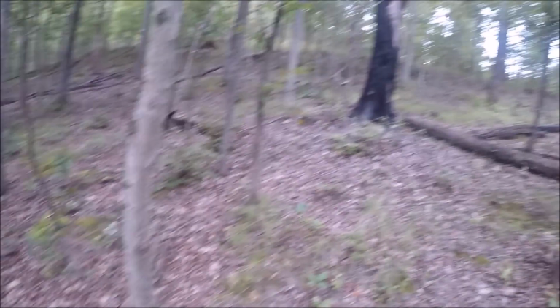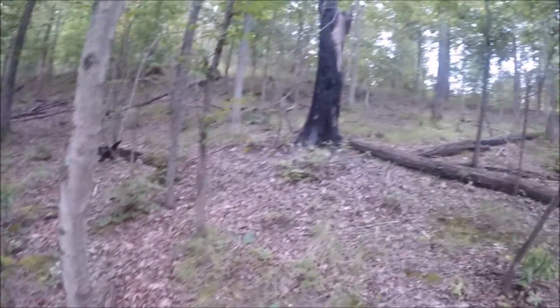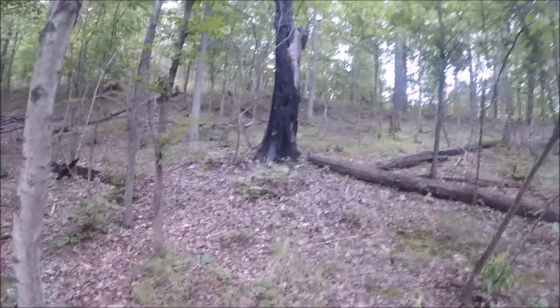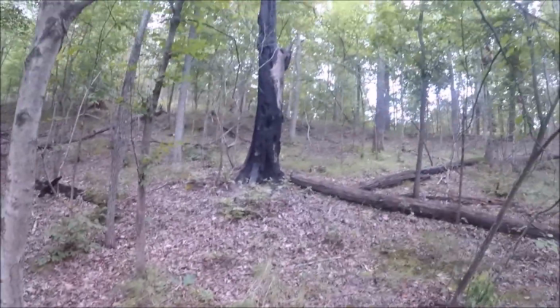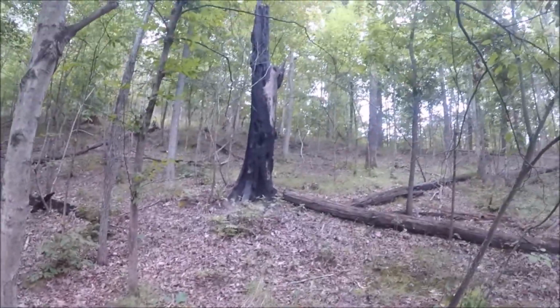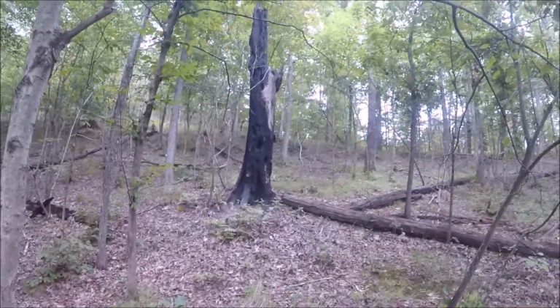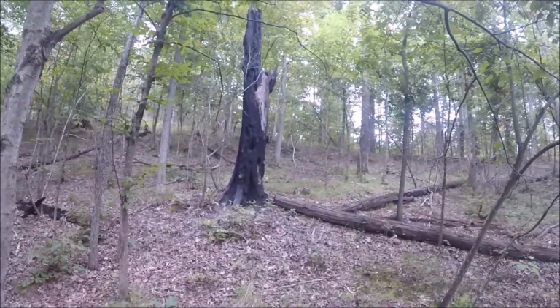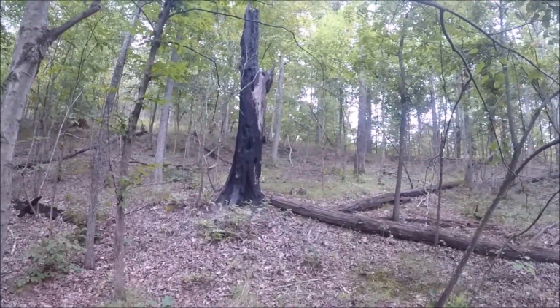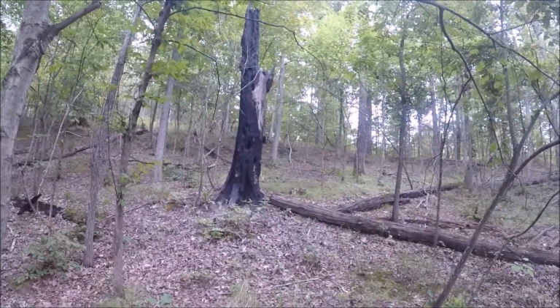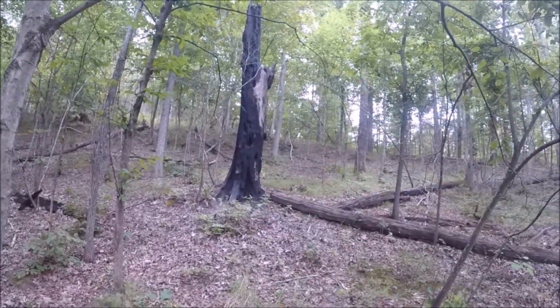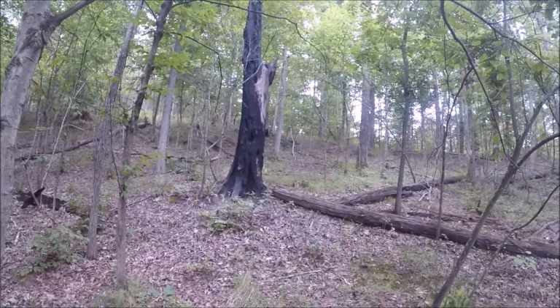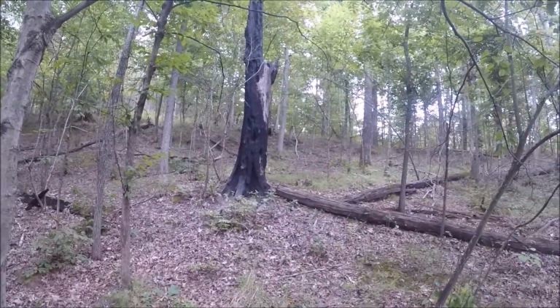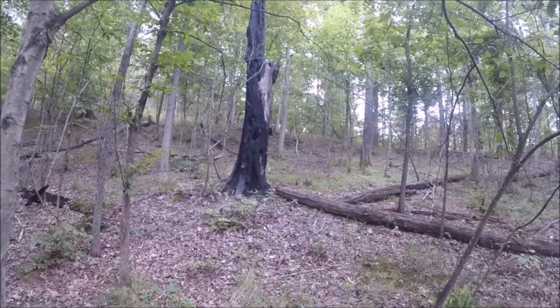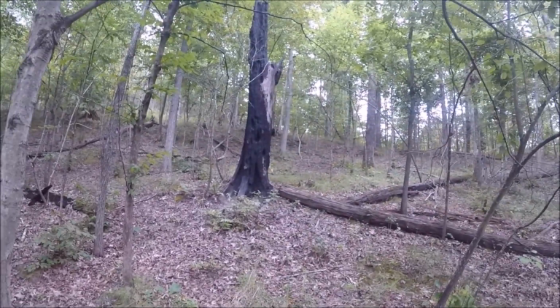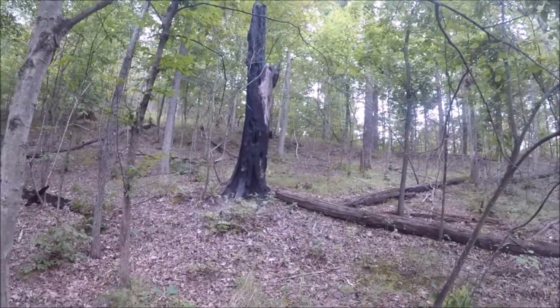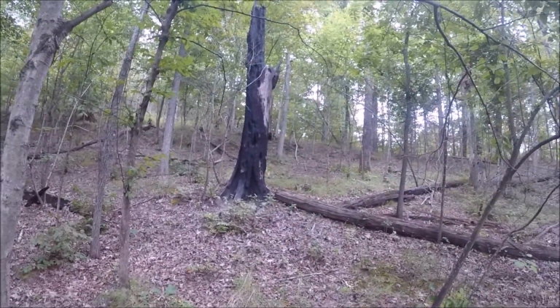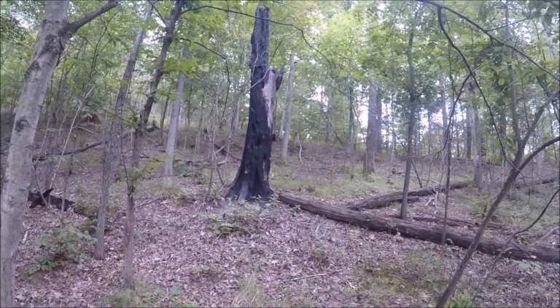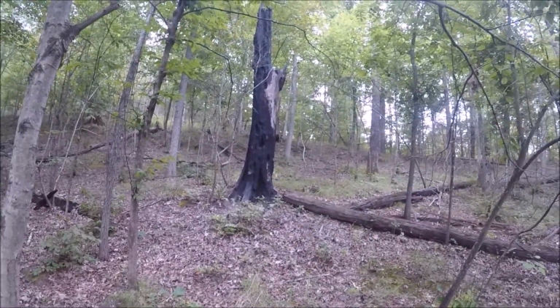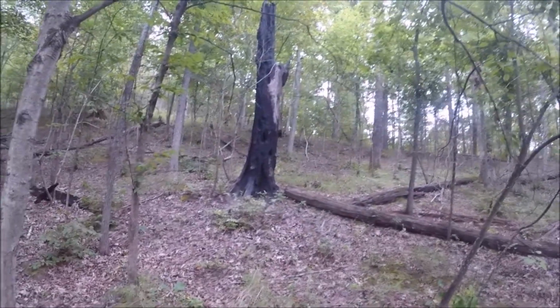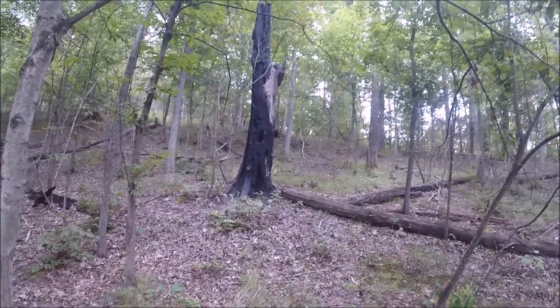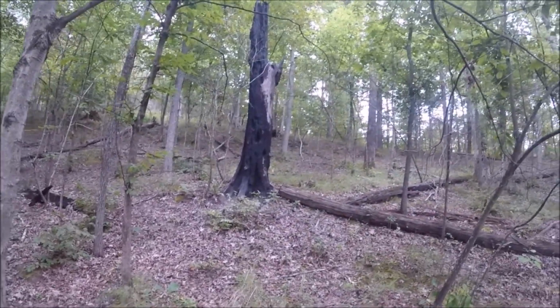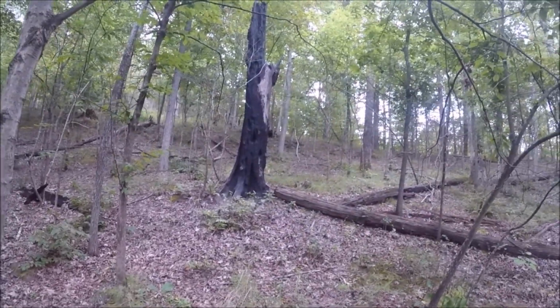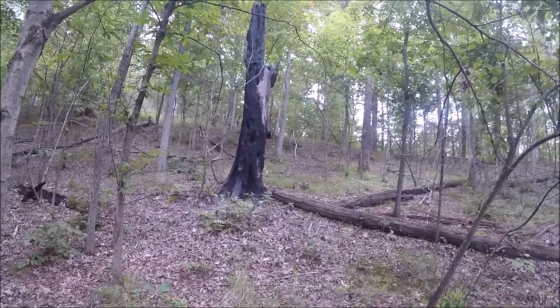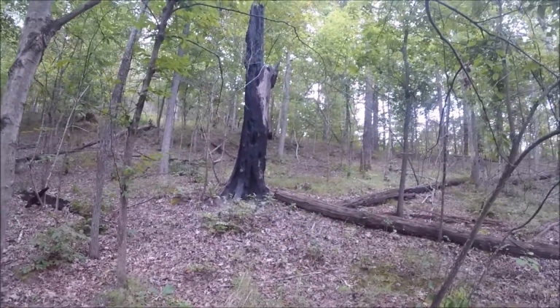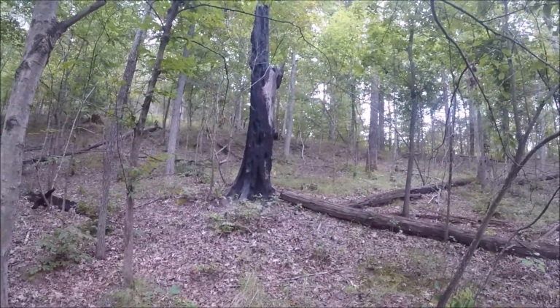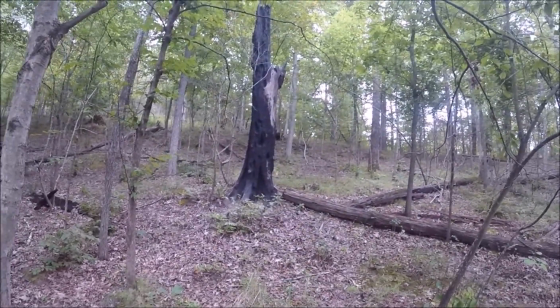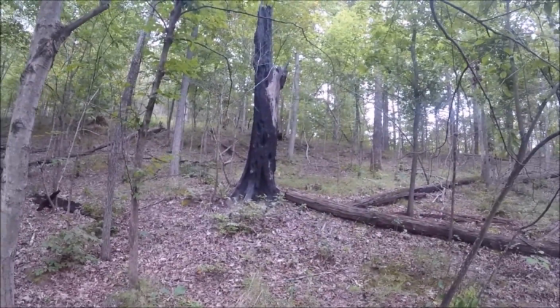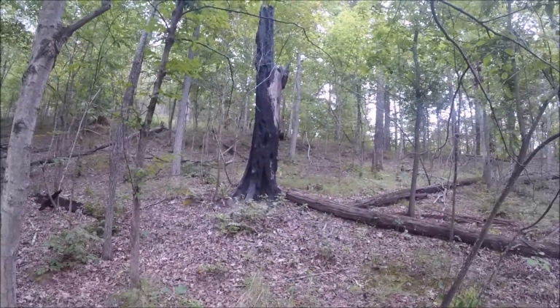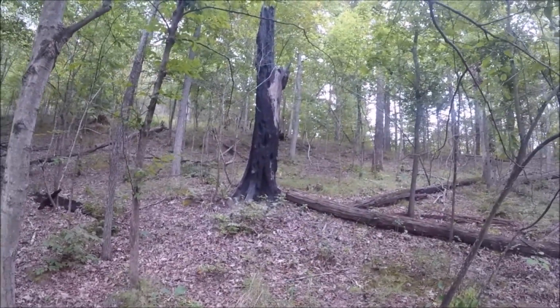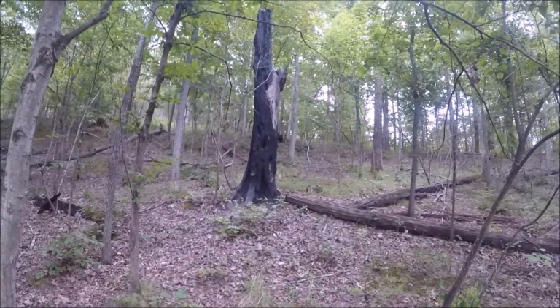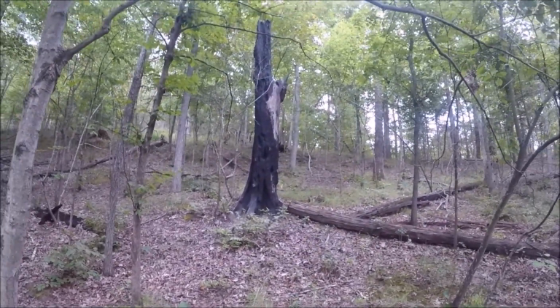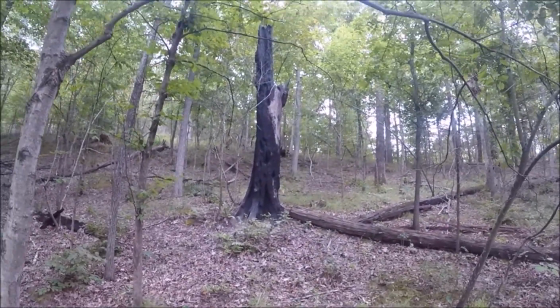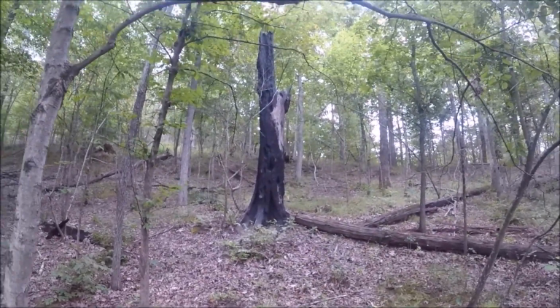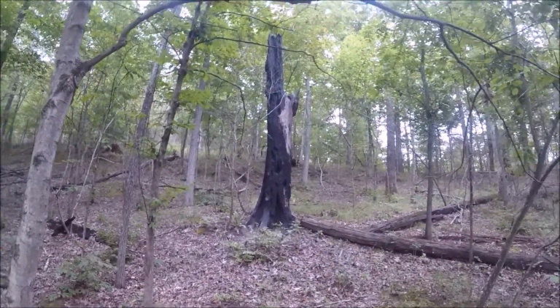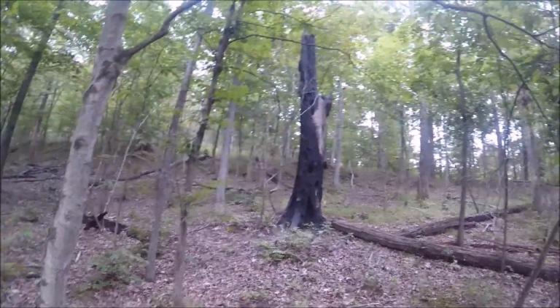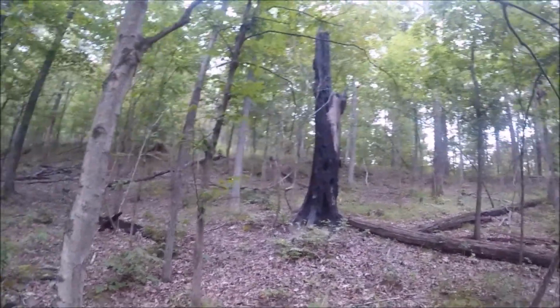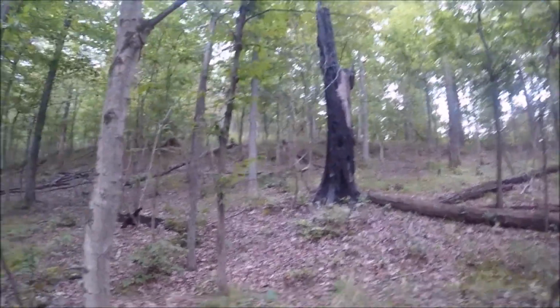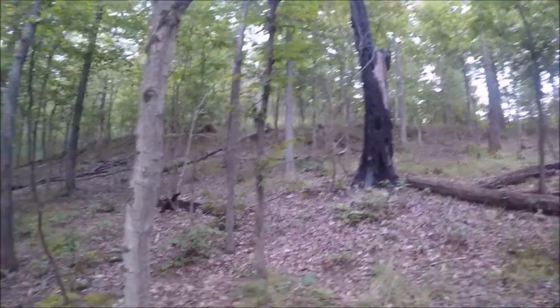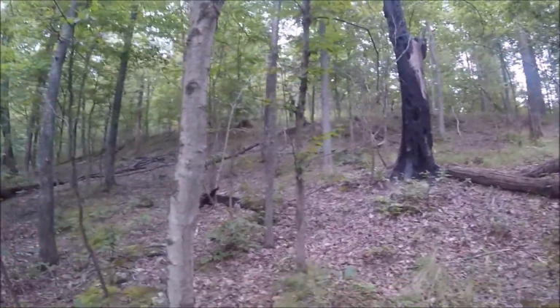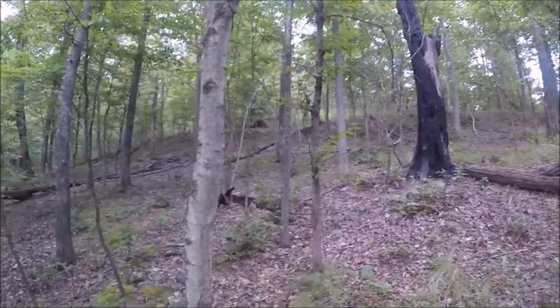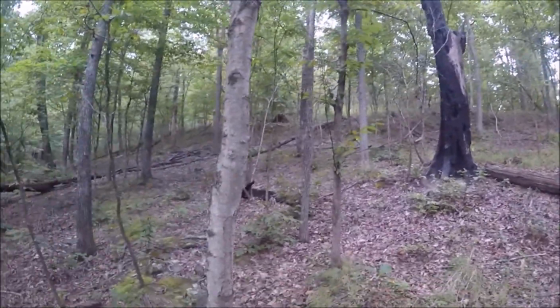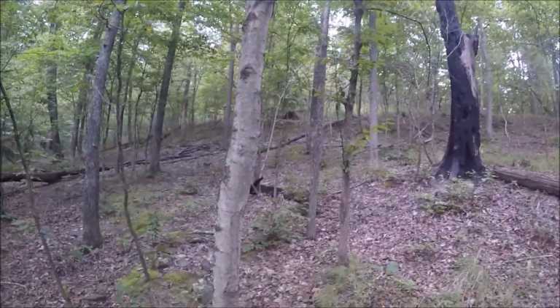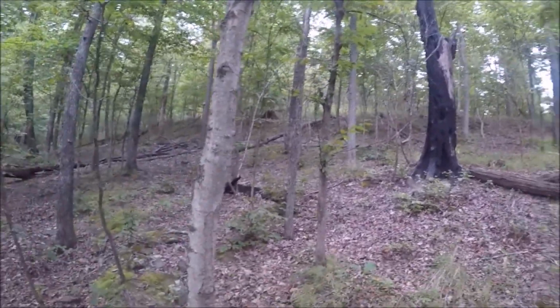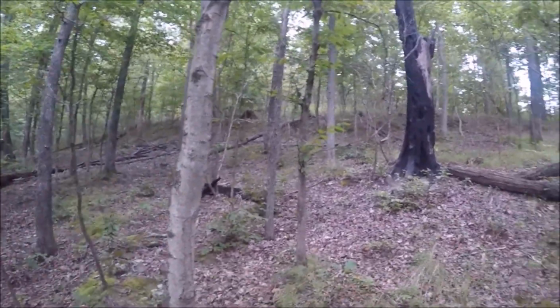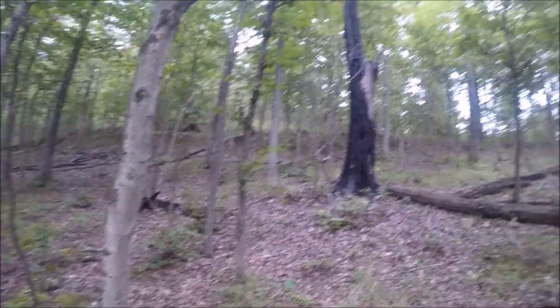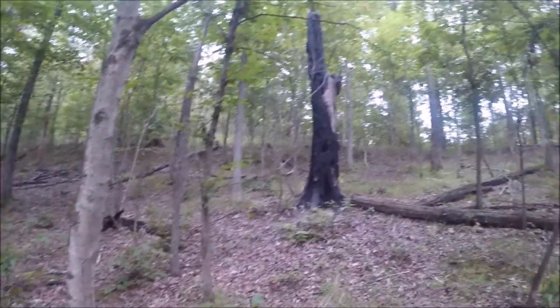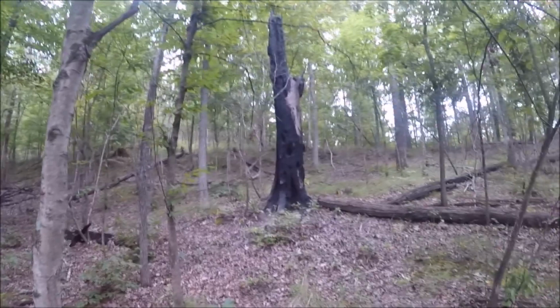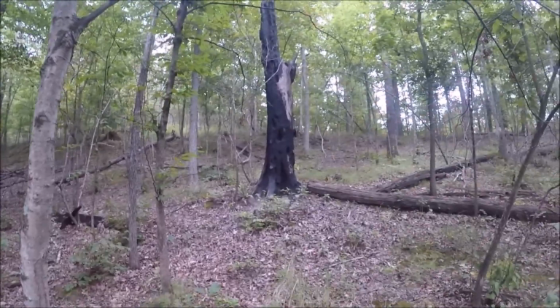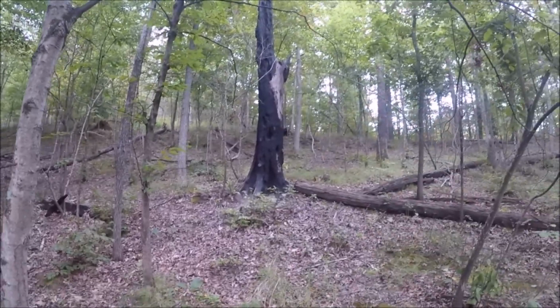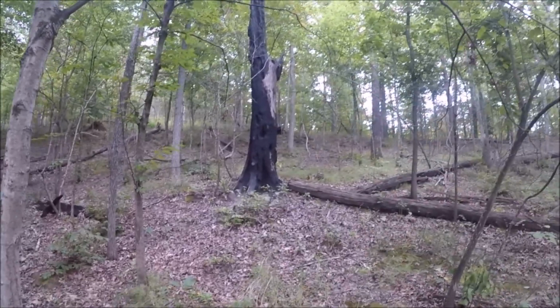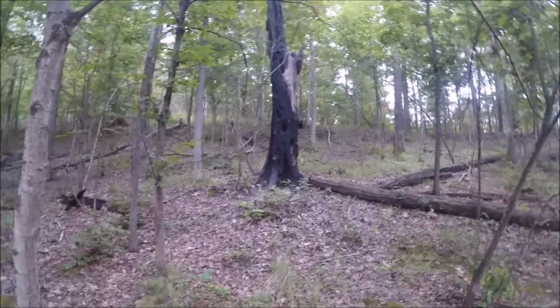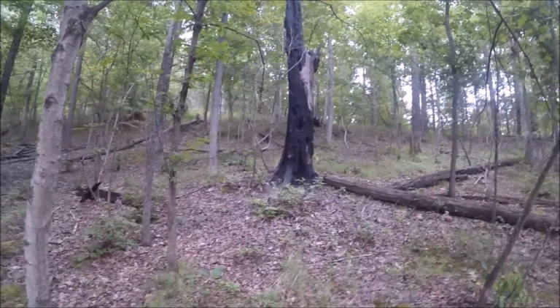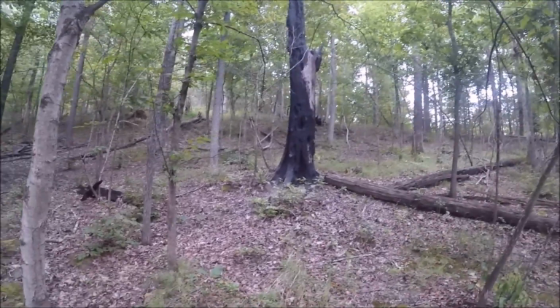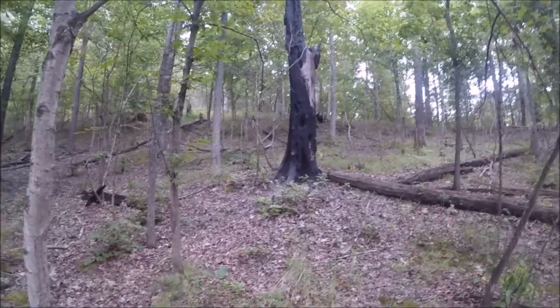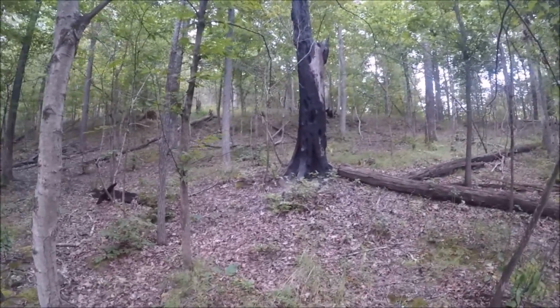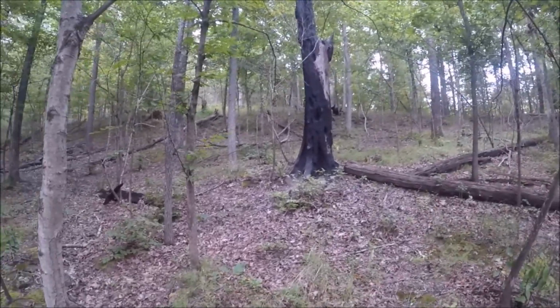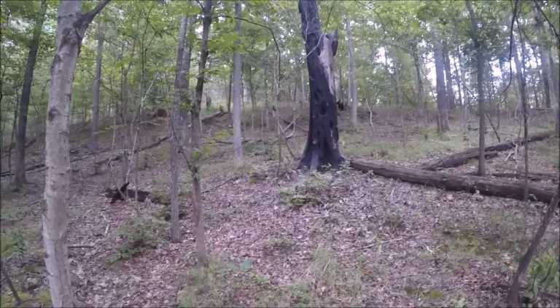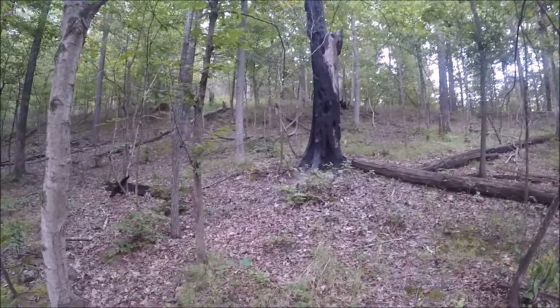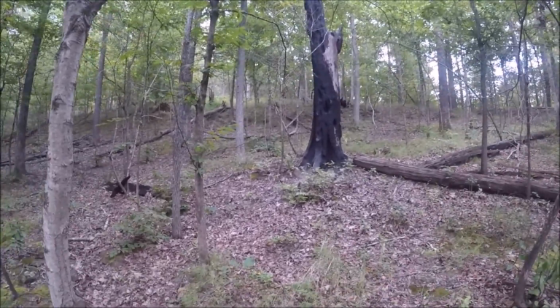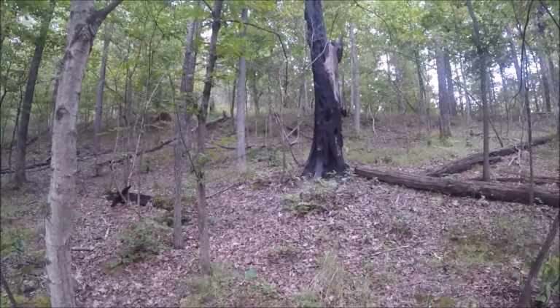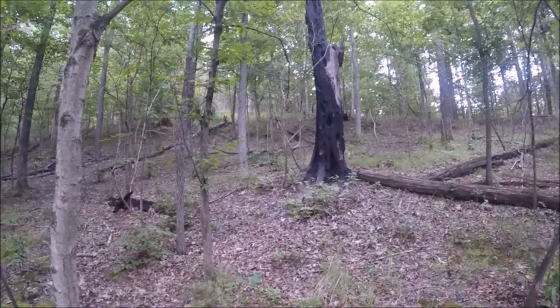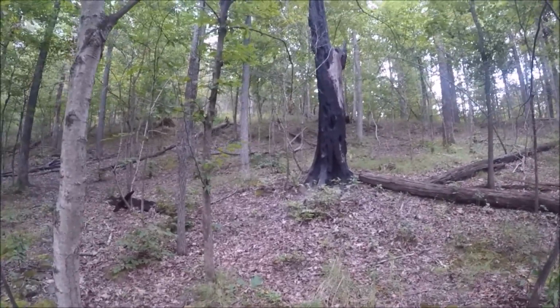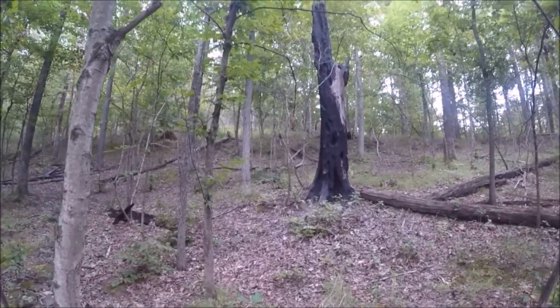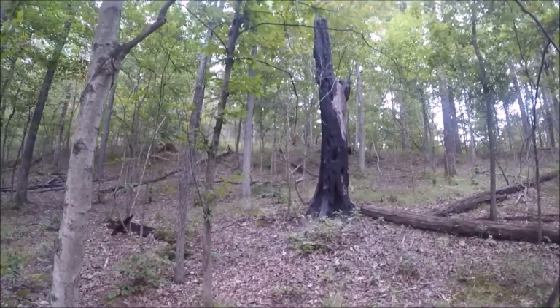Look at that tree. Think that may be struck by lightning? I'd say.